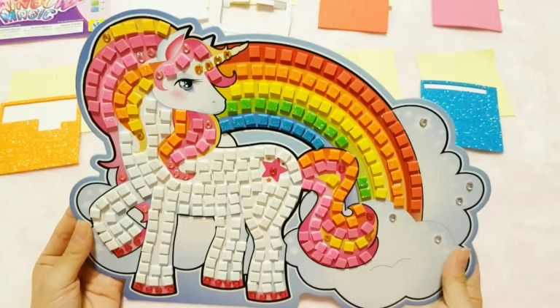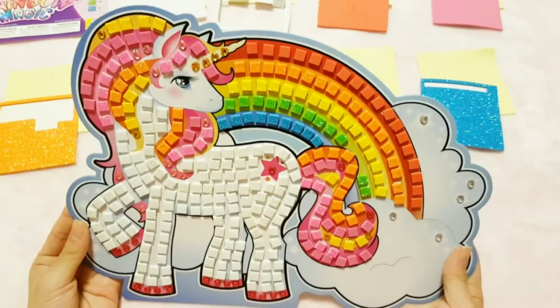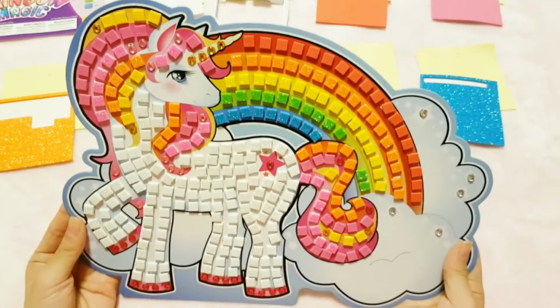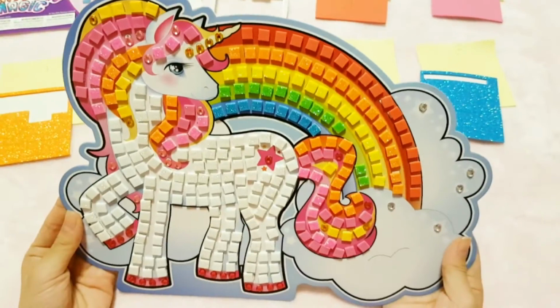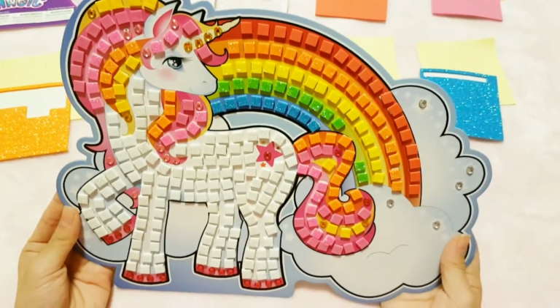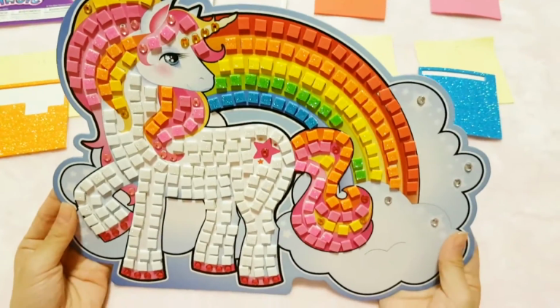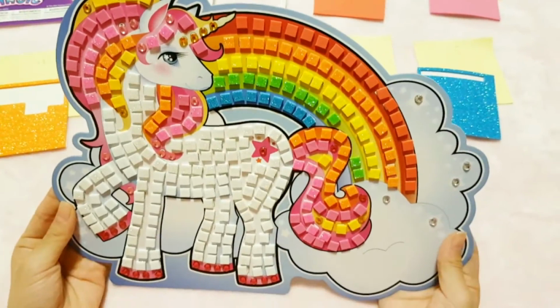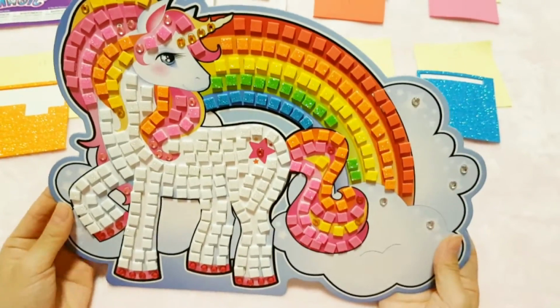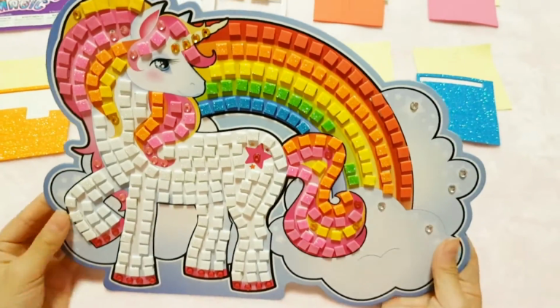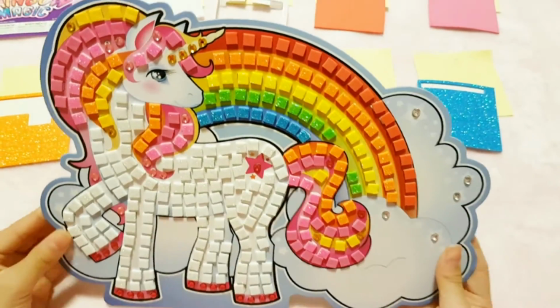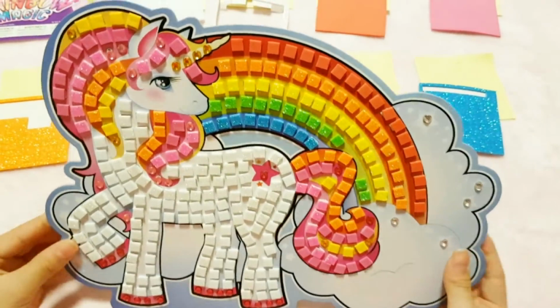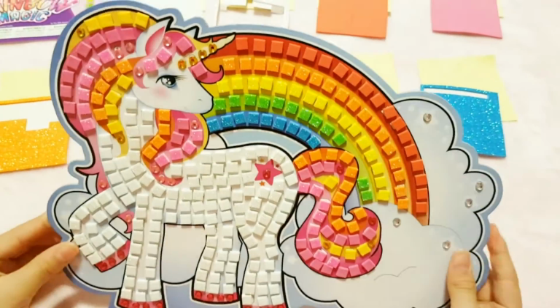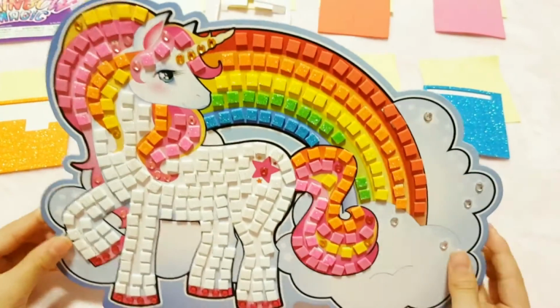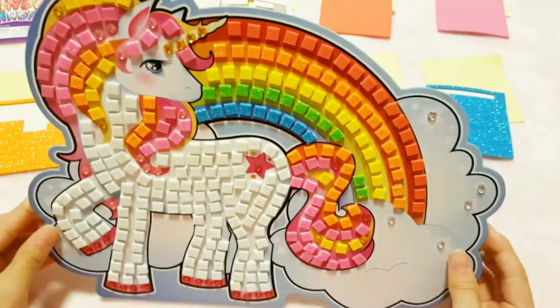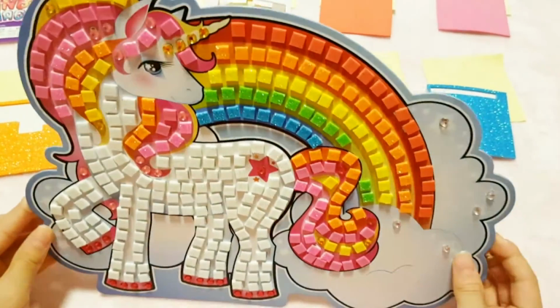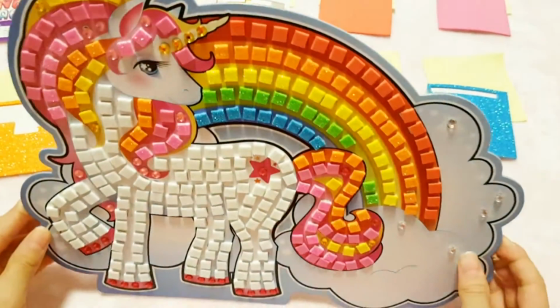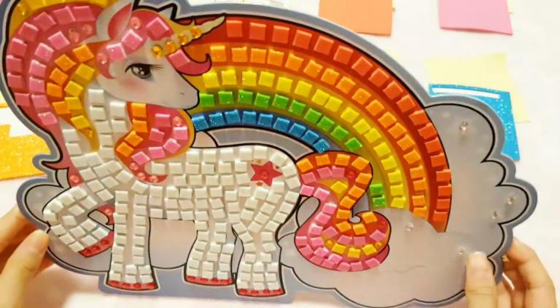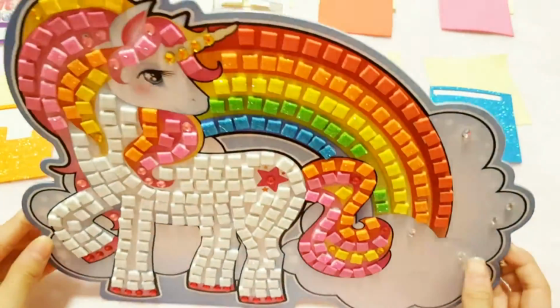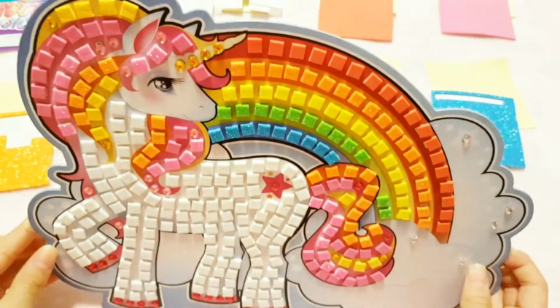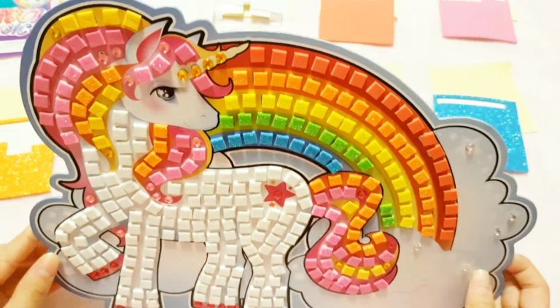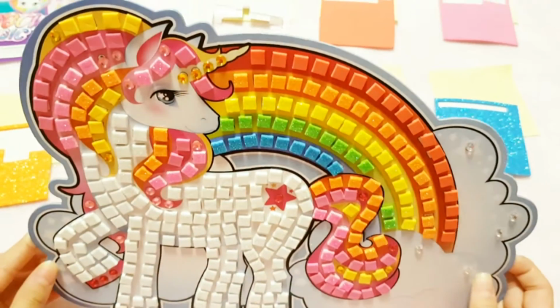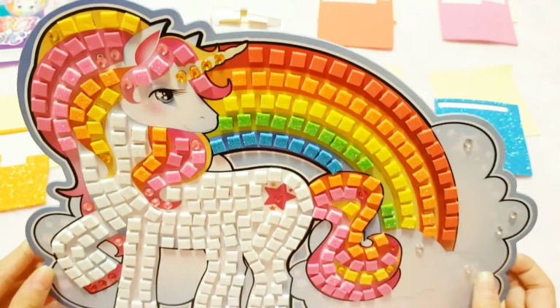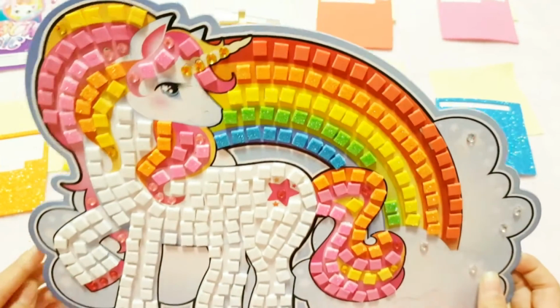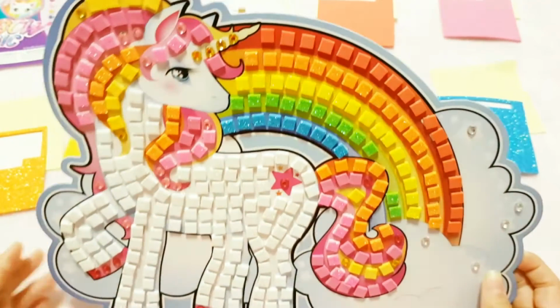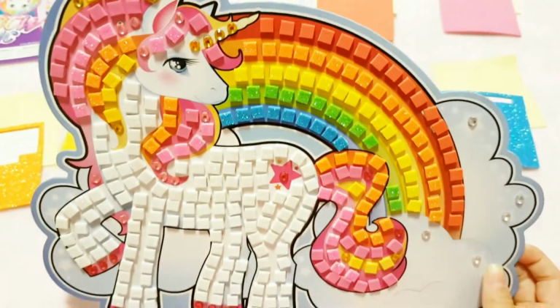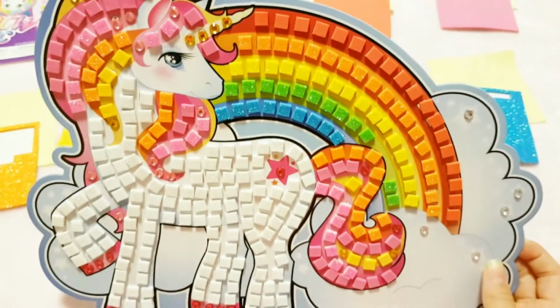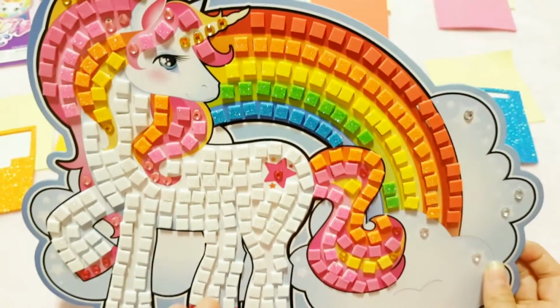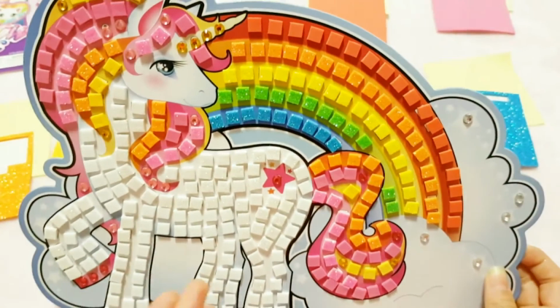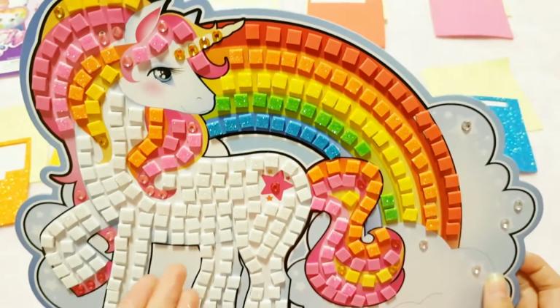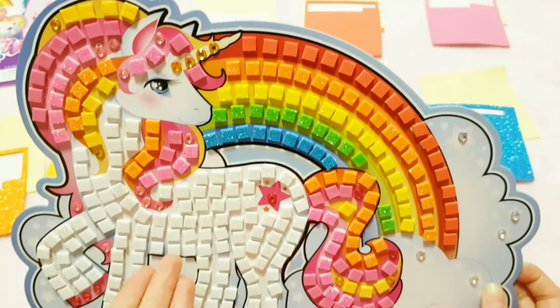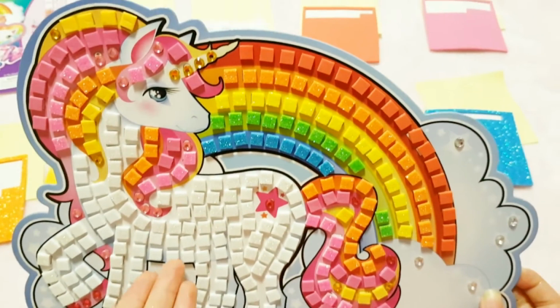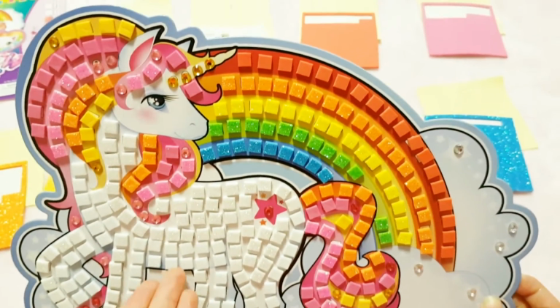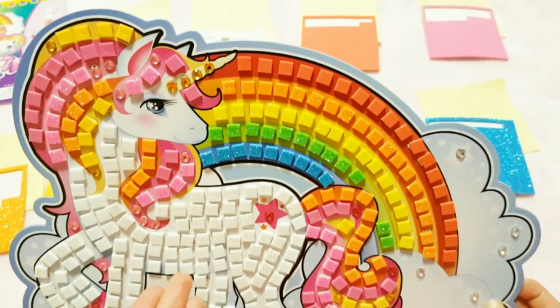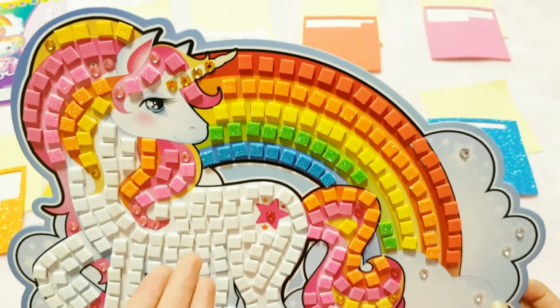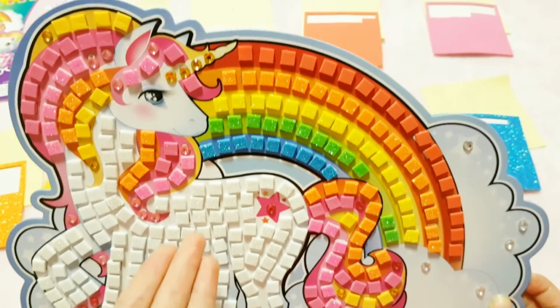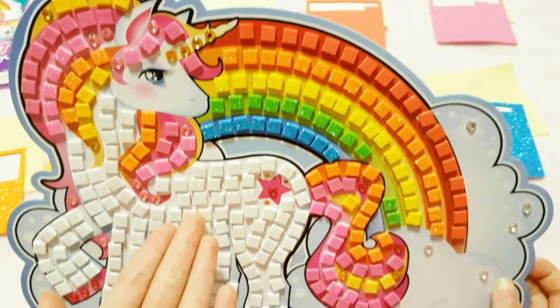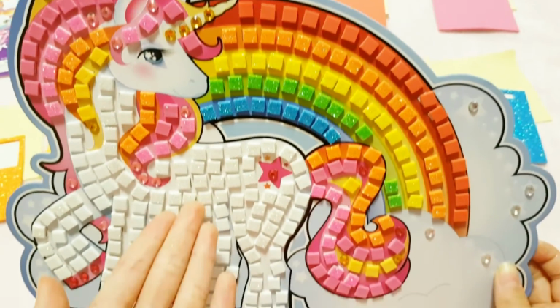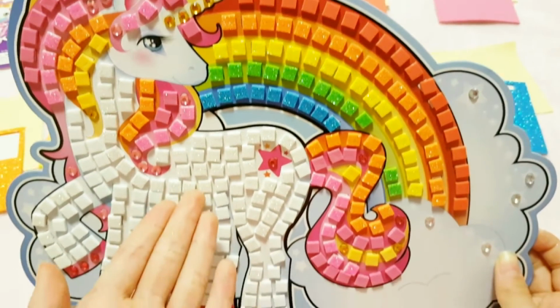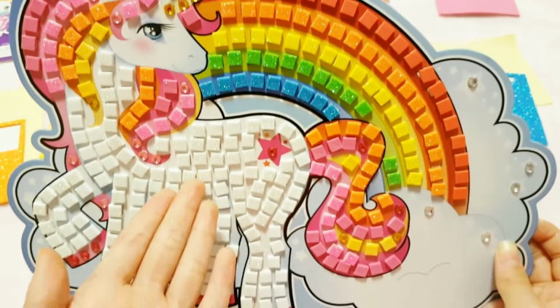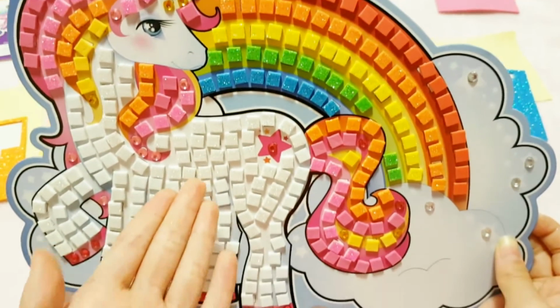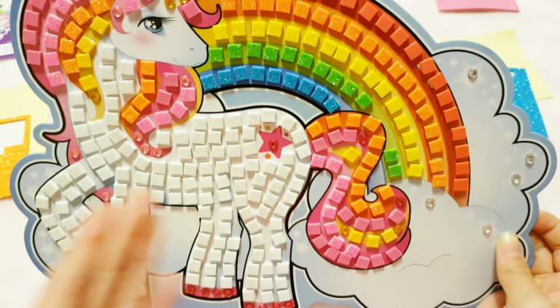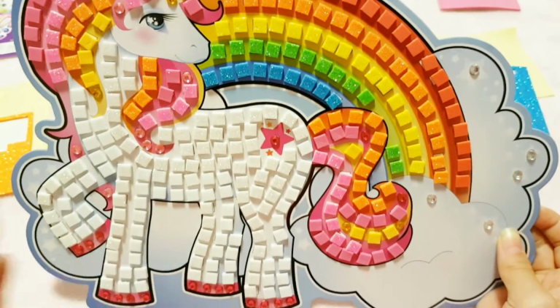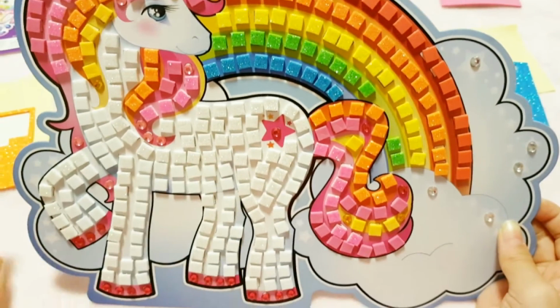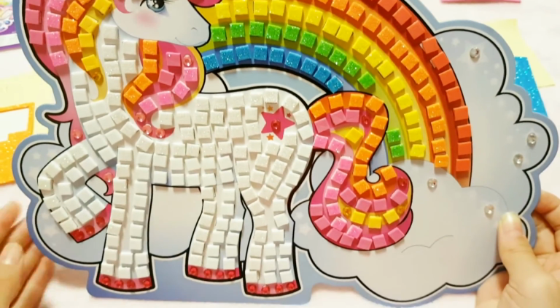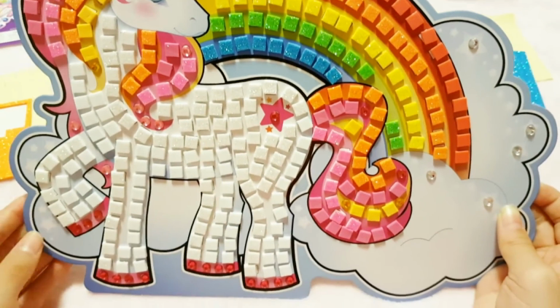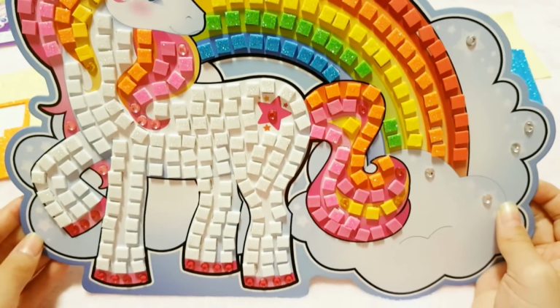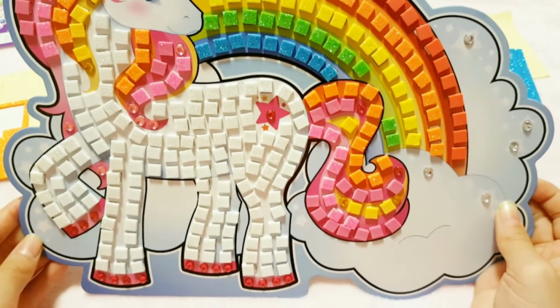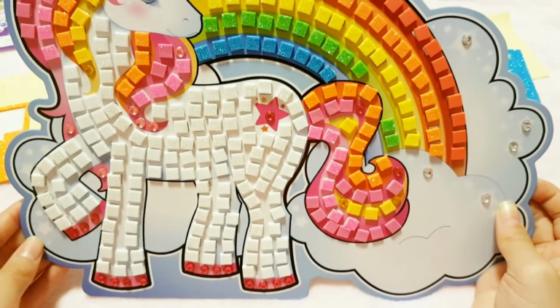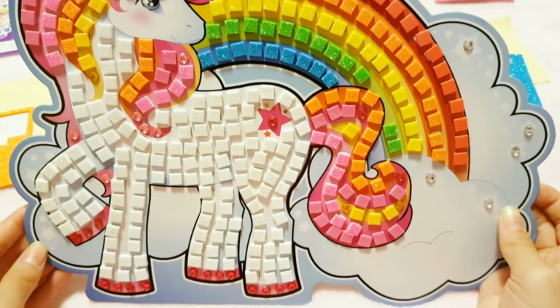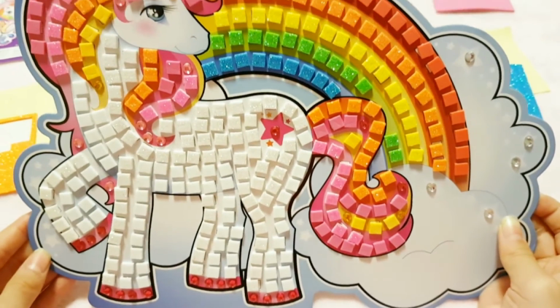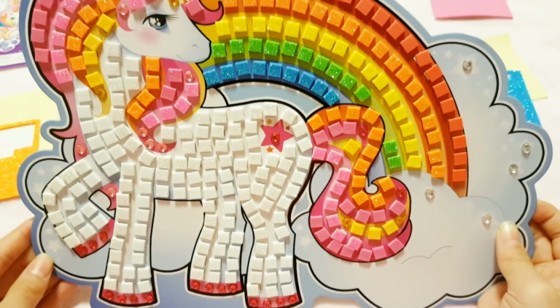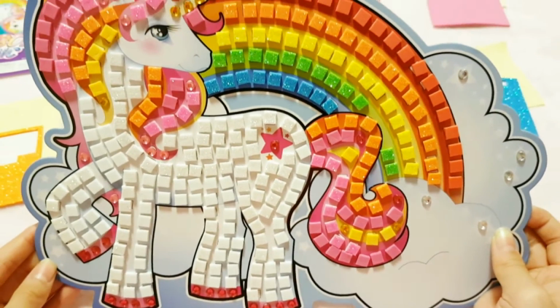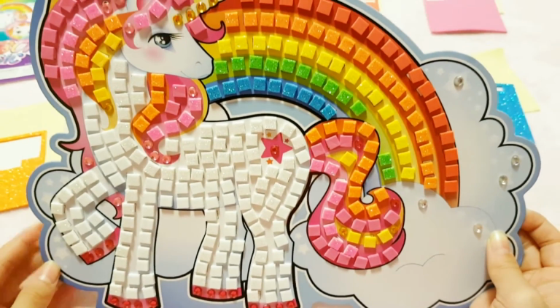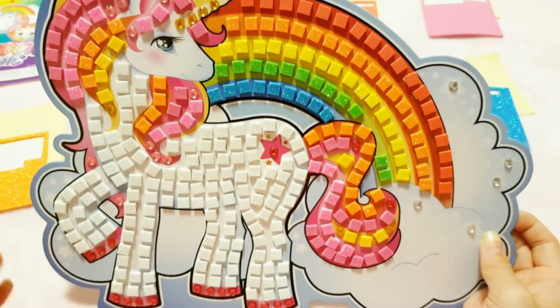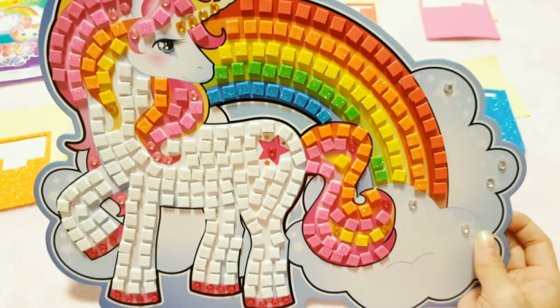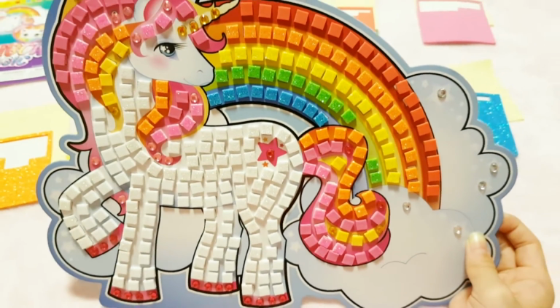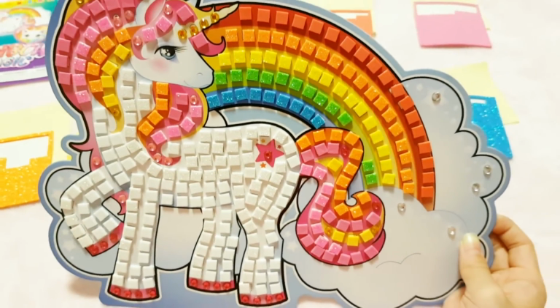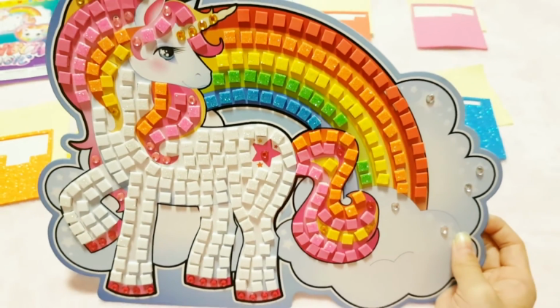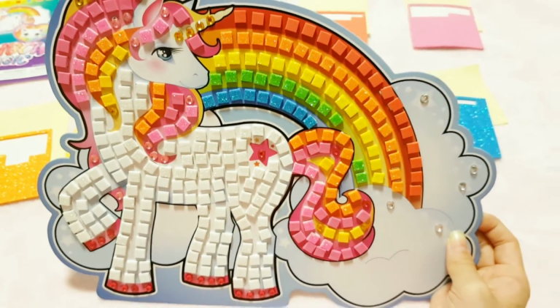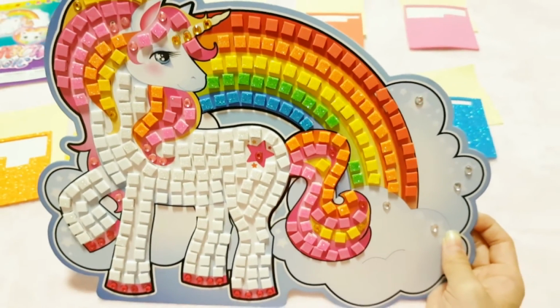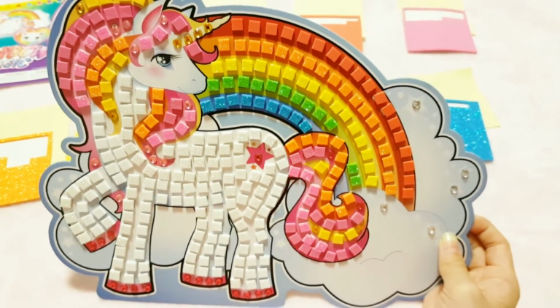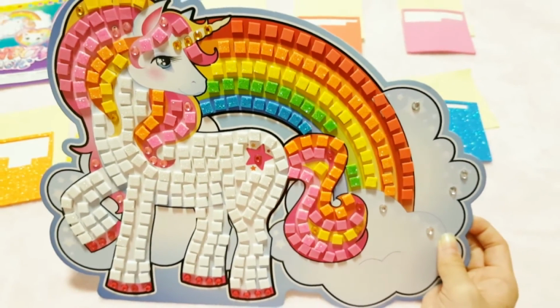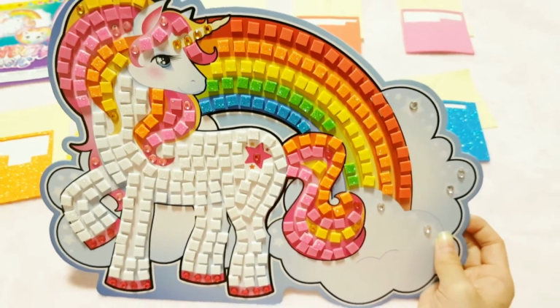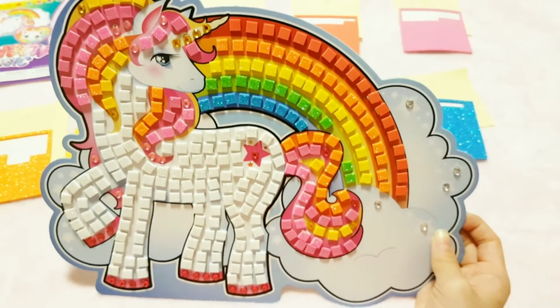It's very sparkly and very cool. I love how they mix the white and the glittery white together. It's very creative.